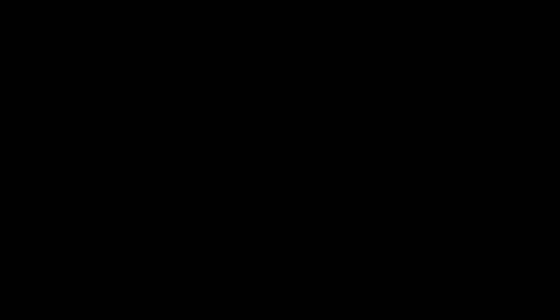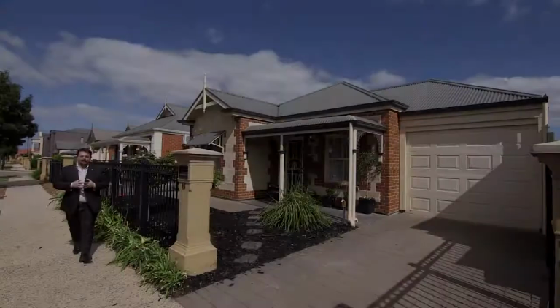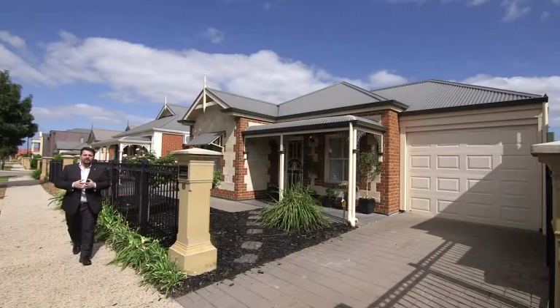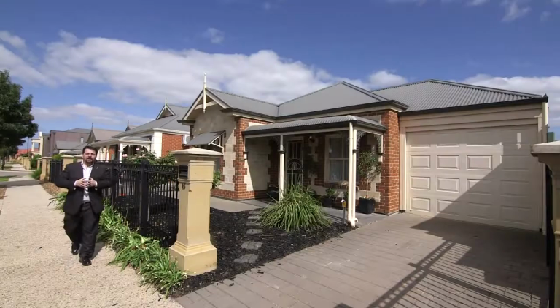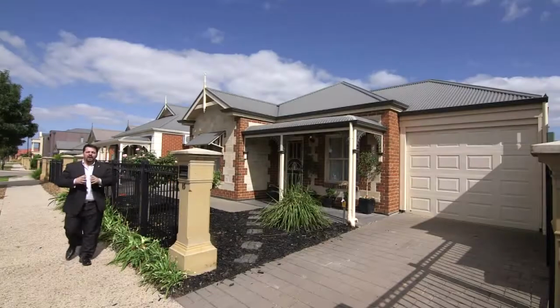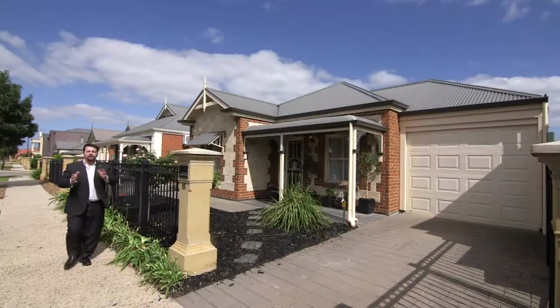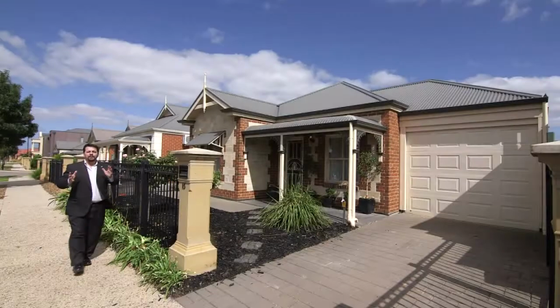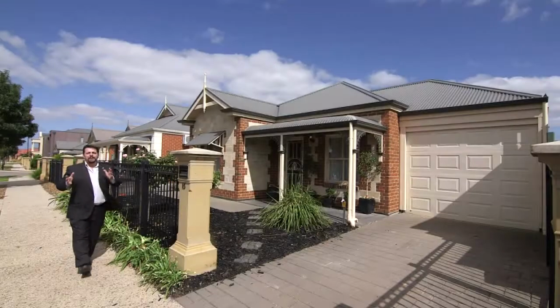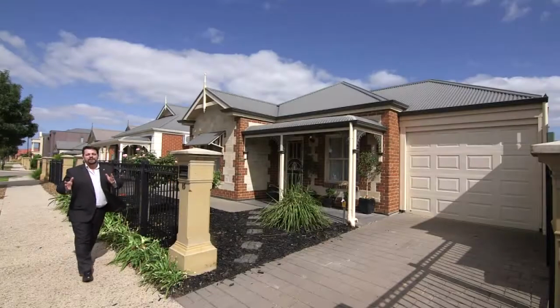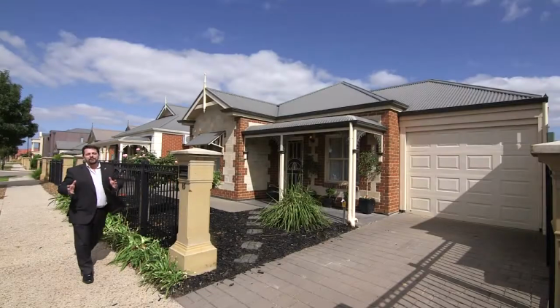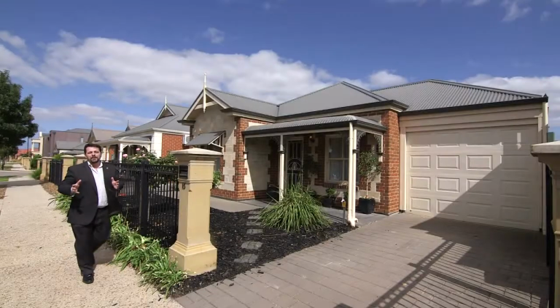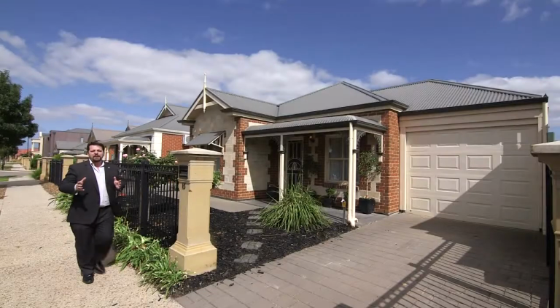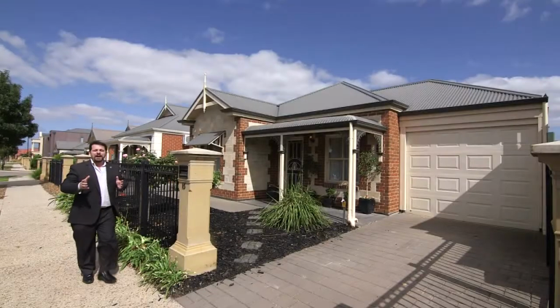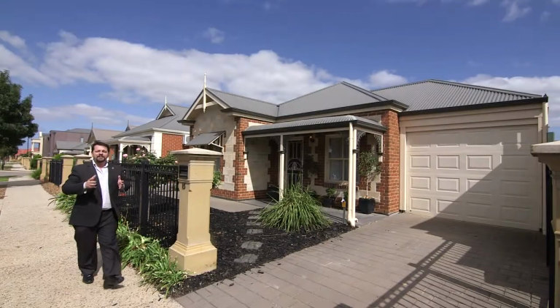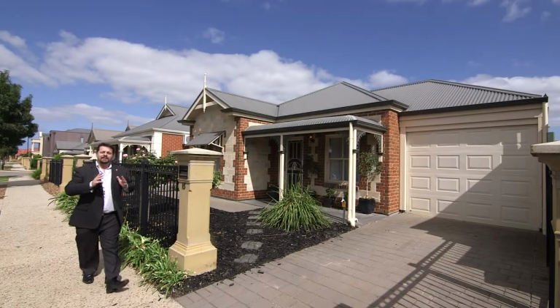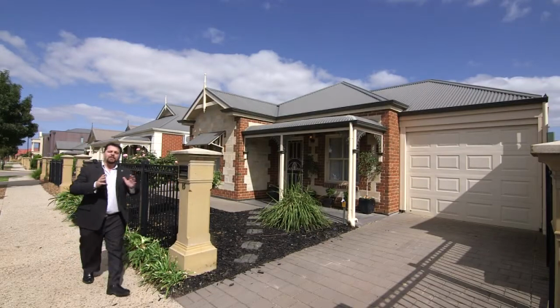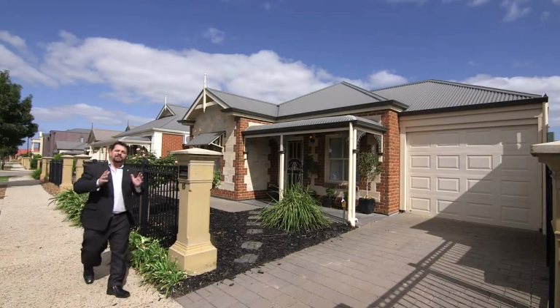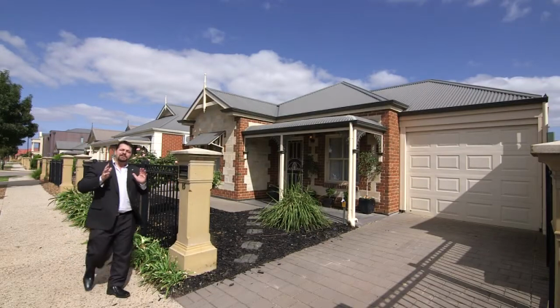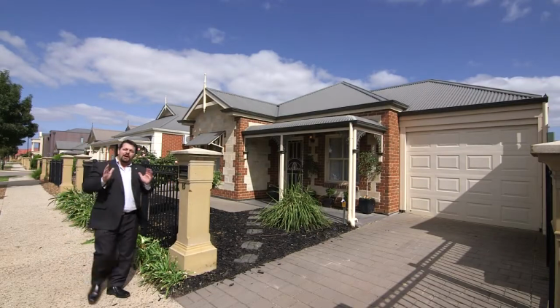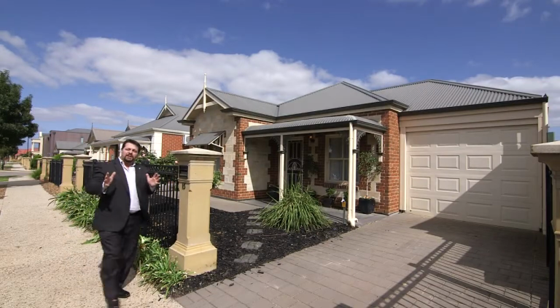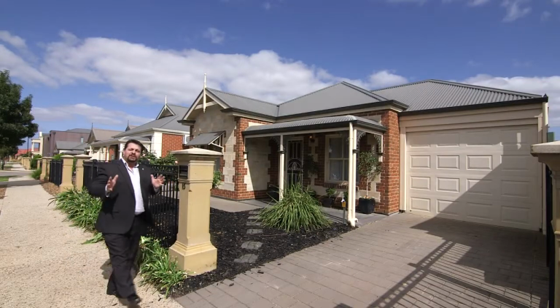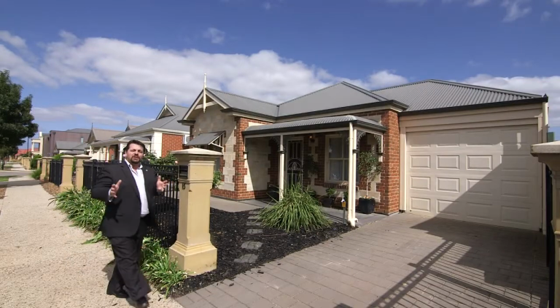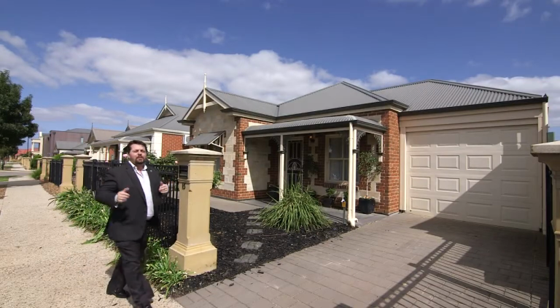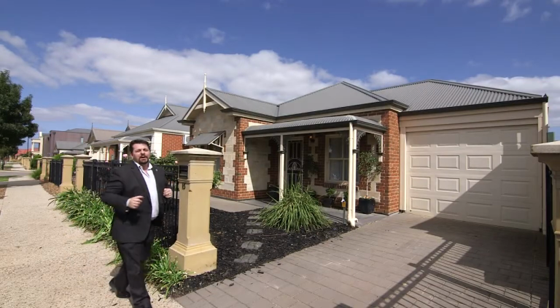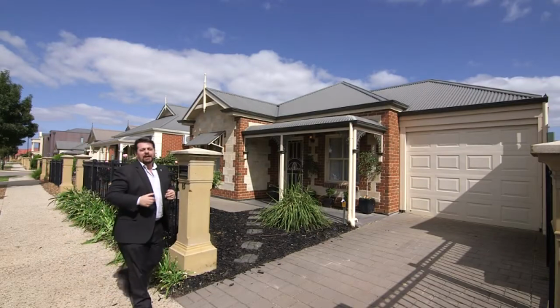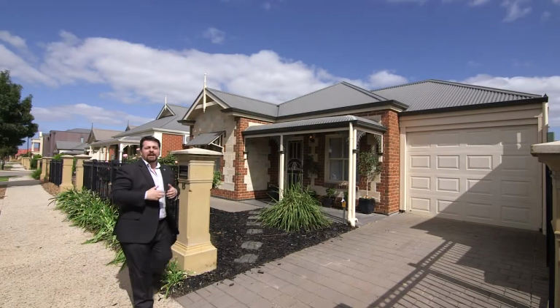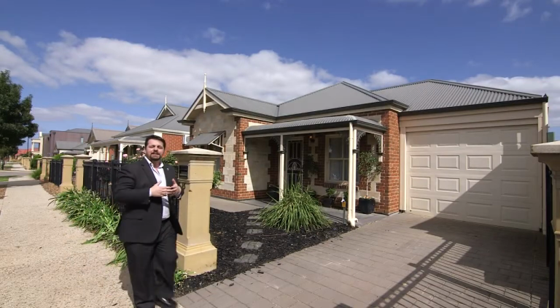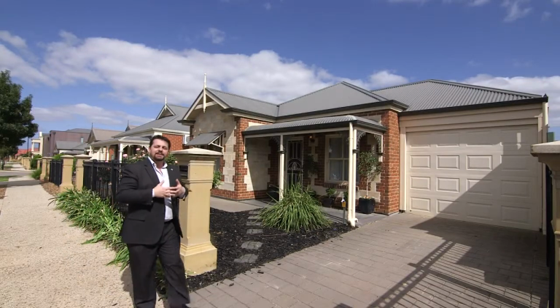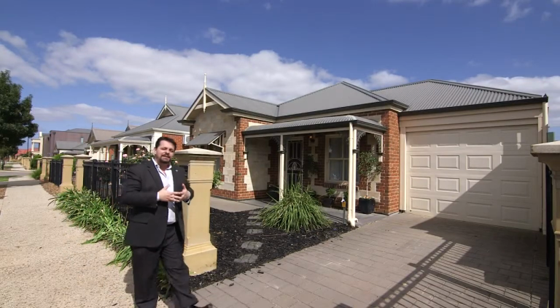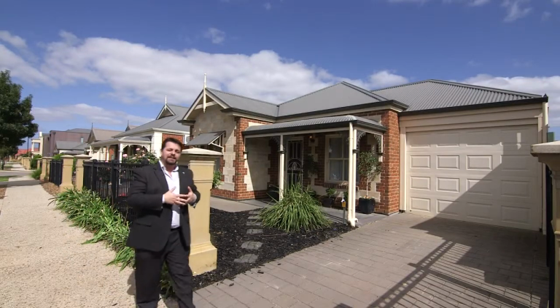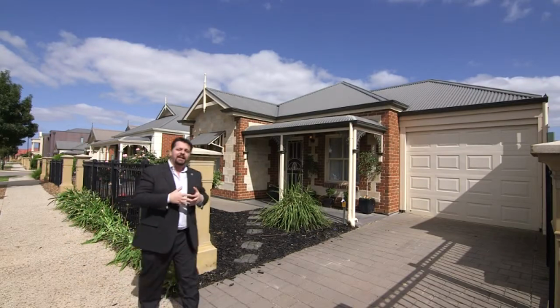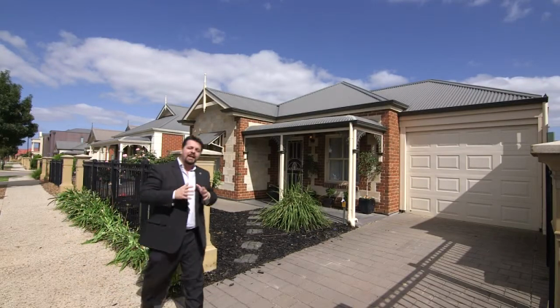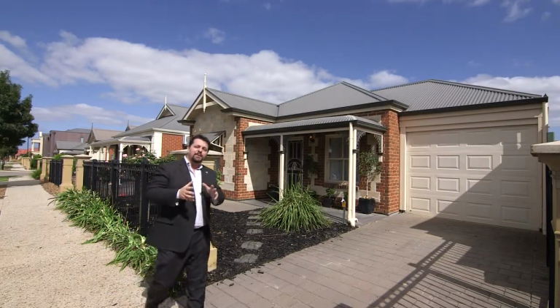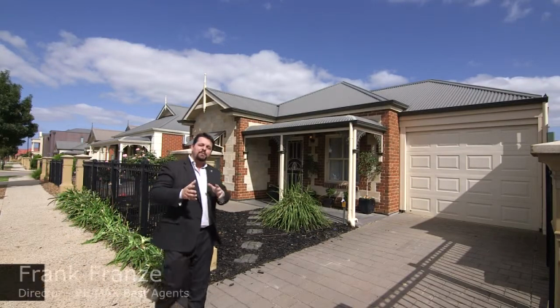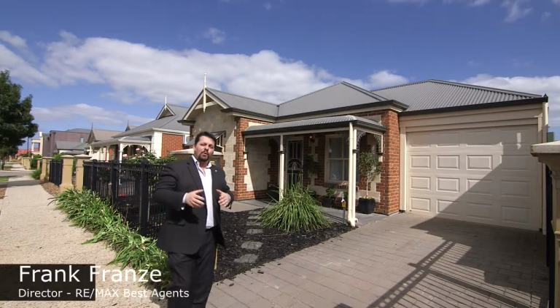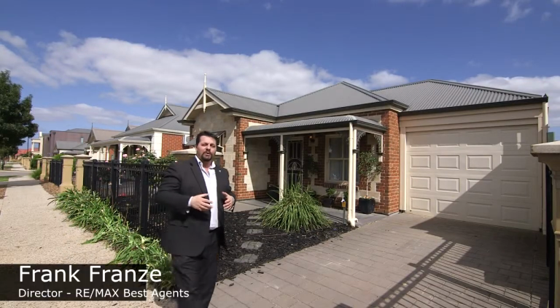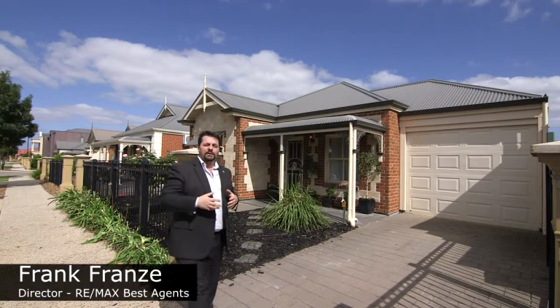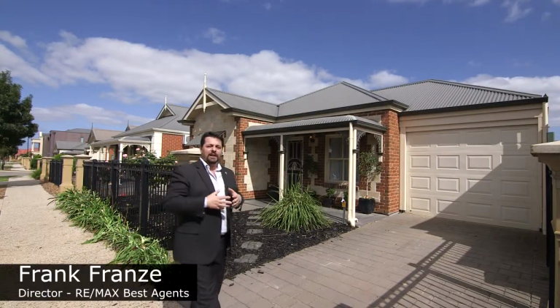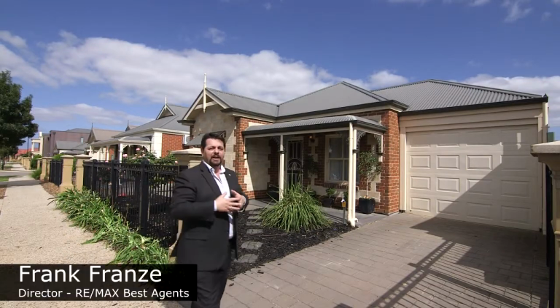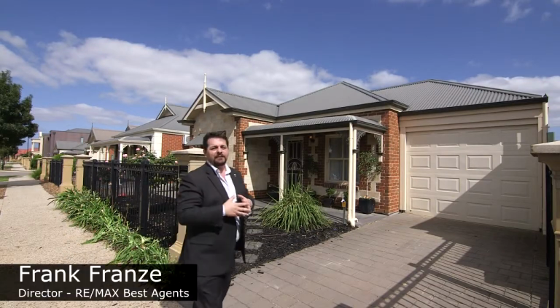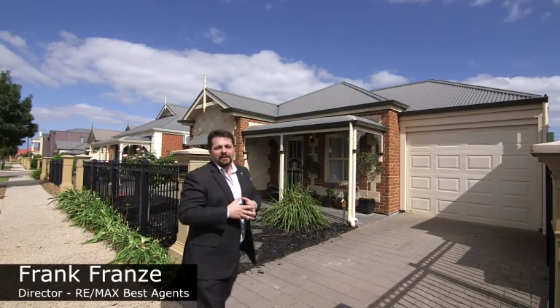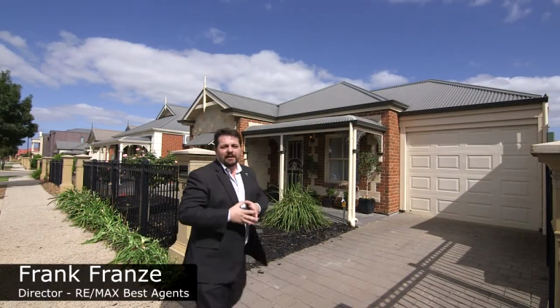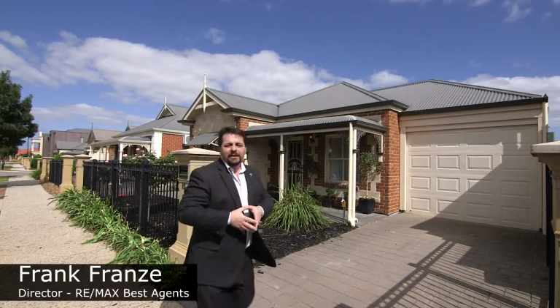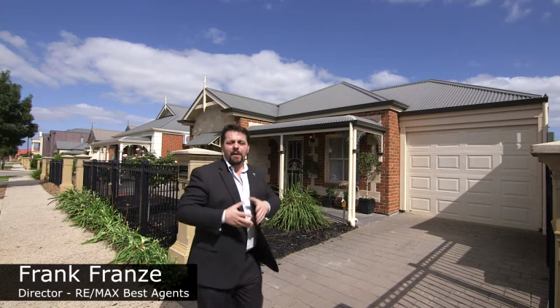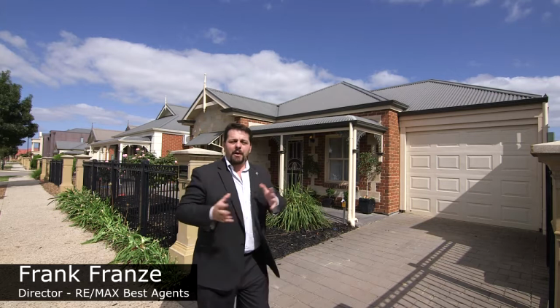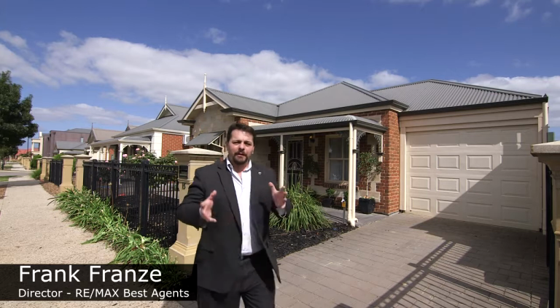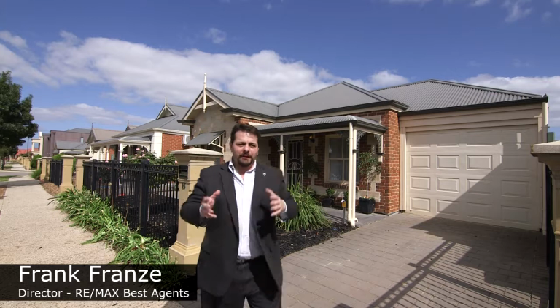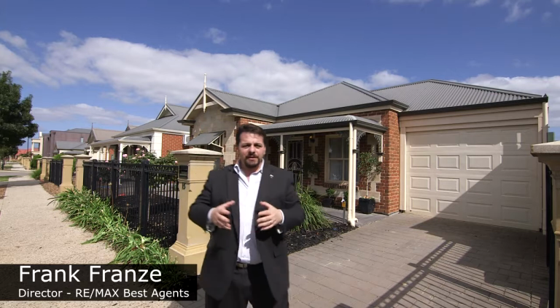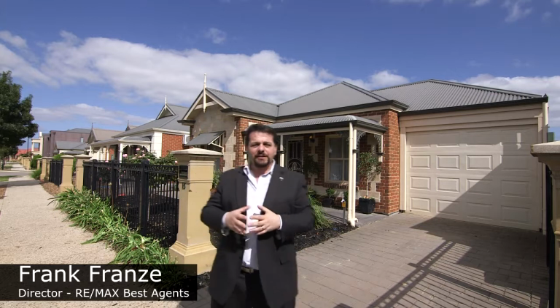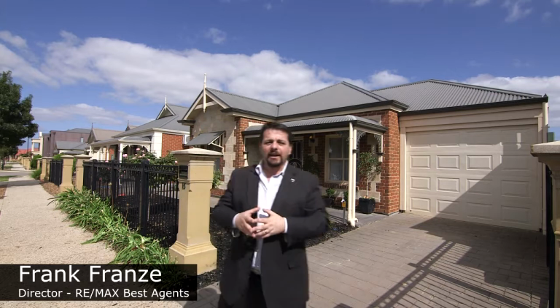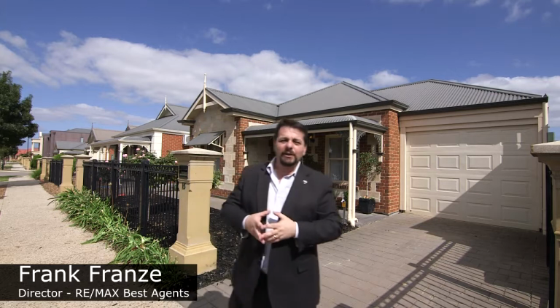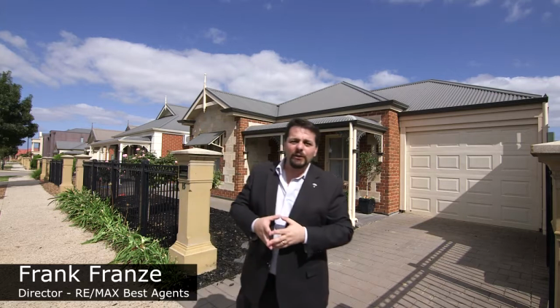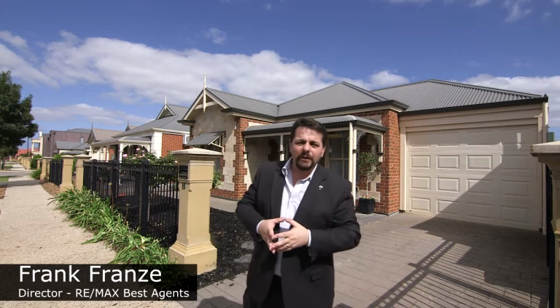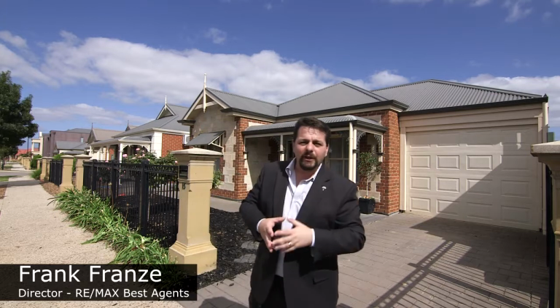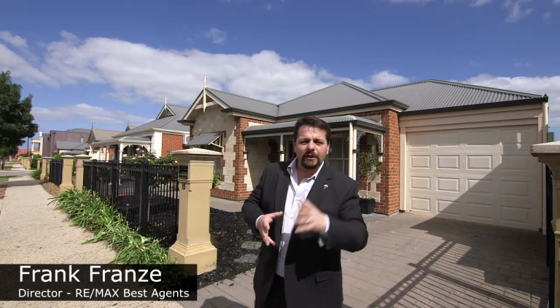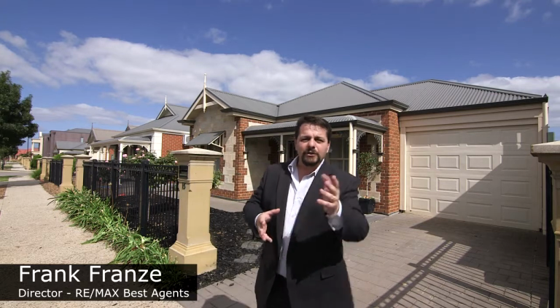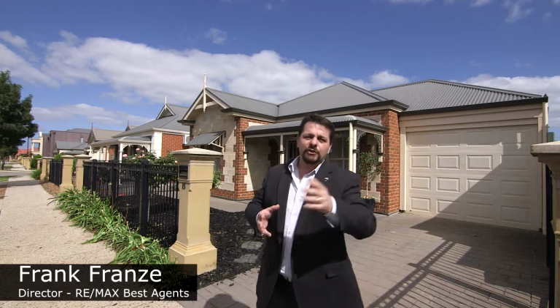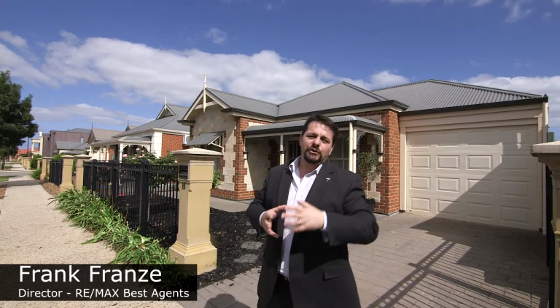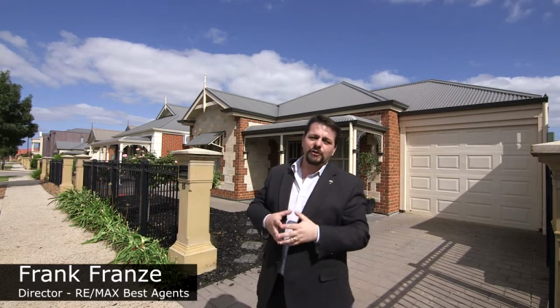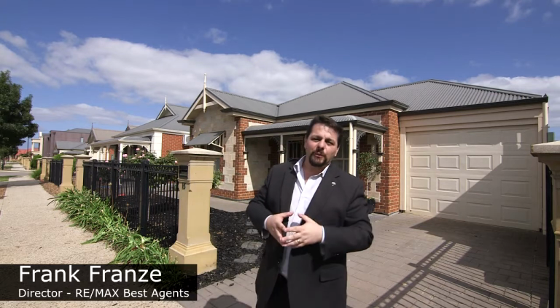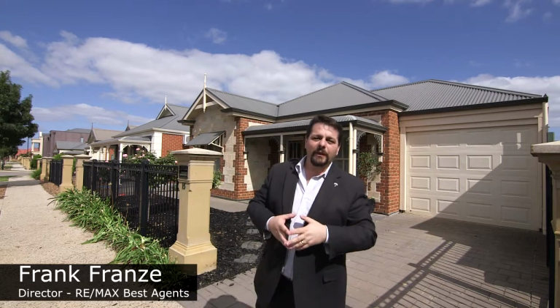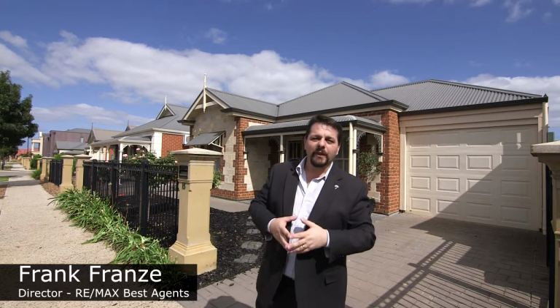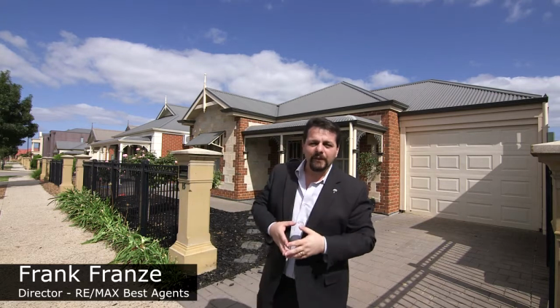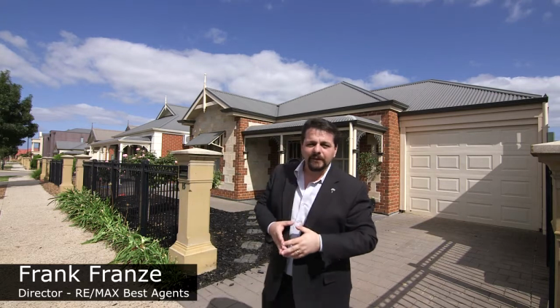Hi, Frank here from RE-MAX, and I'm excited to show you my latest listing here in Mawson Lakes. Come on, let's take a look and I'll introduce you to one of the owners.